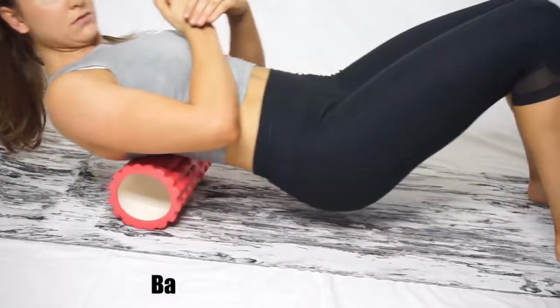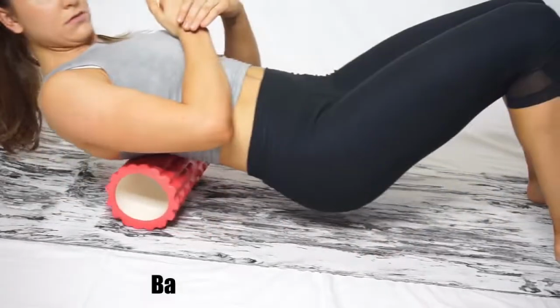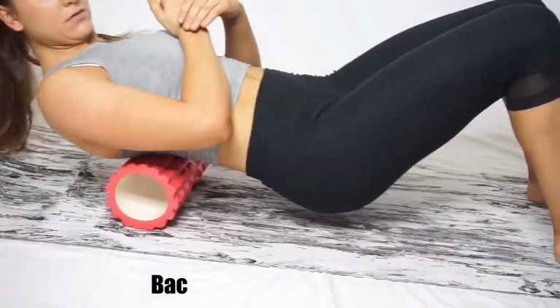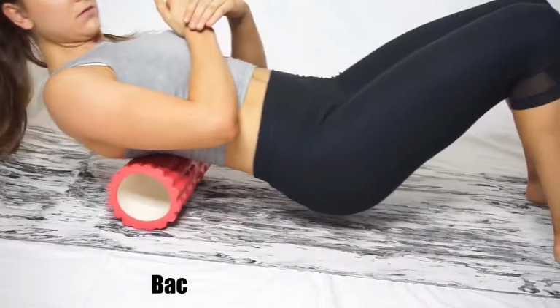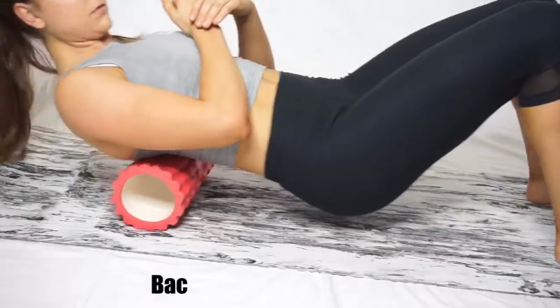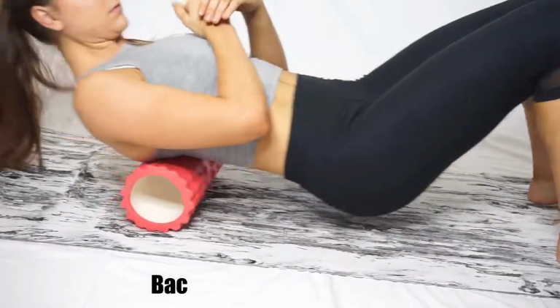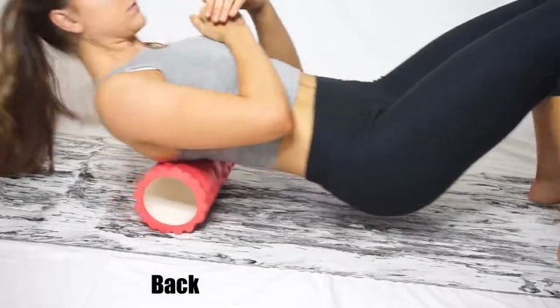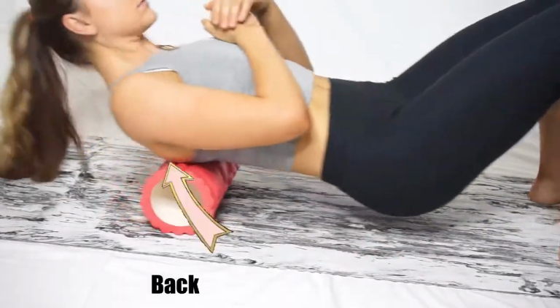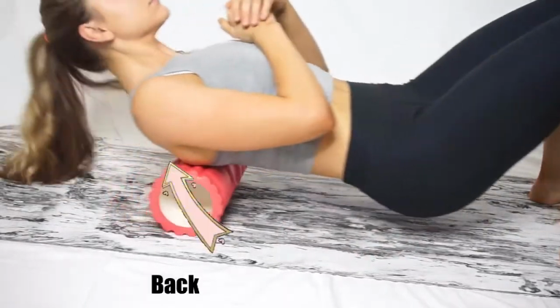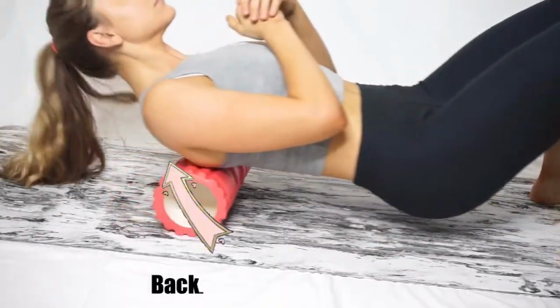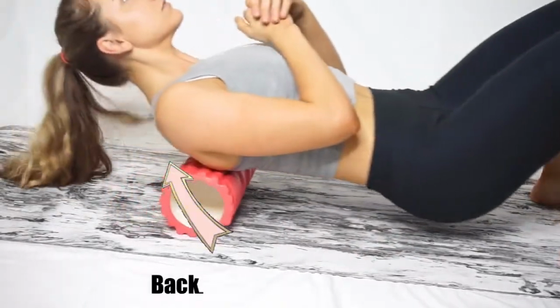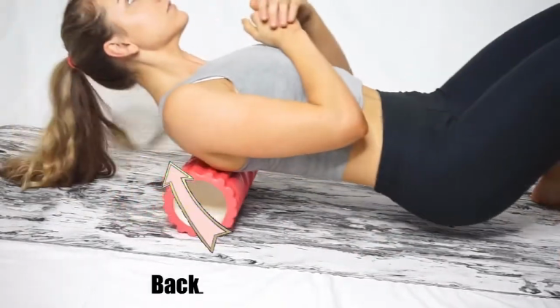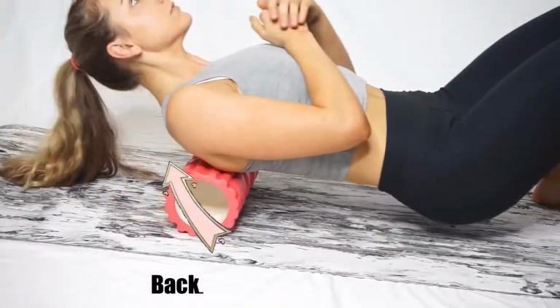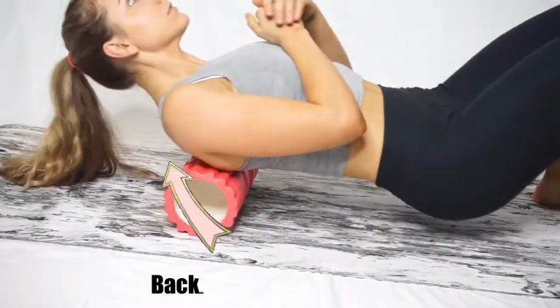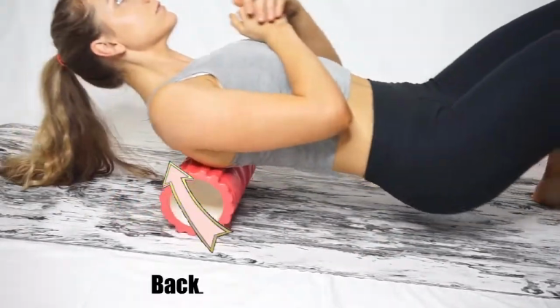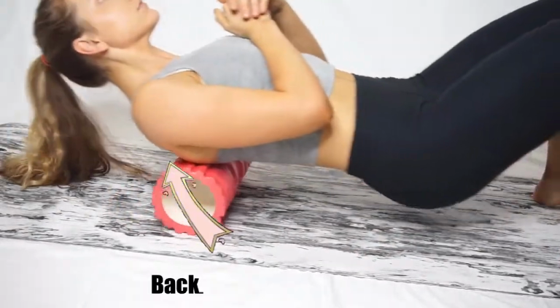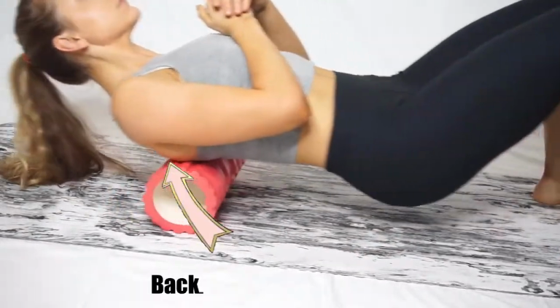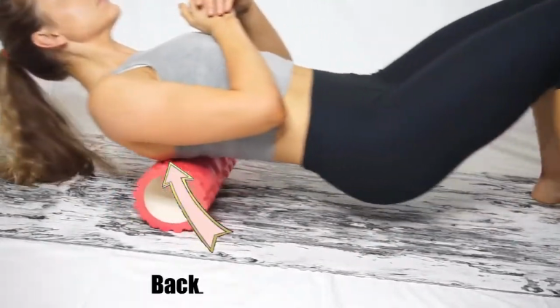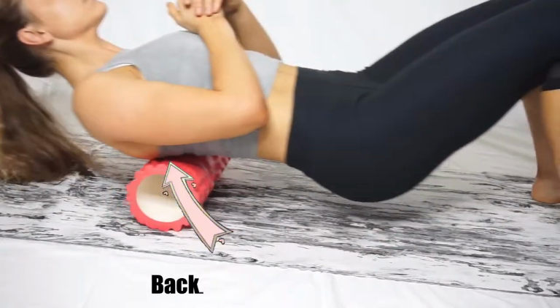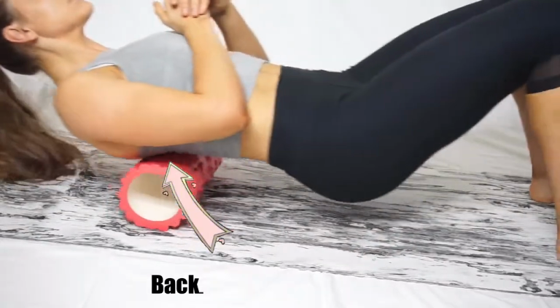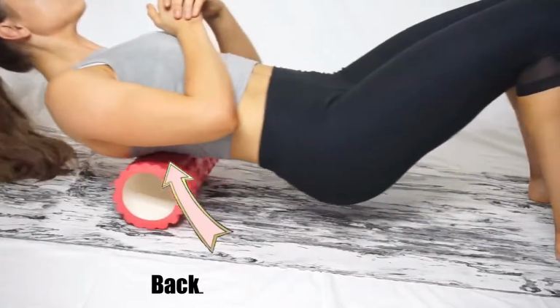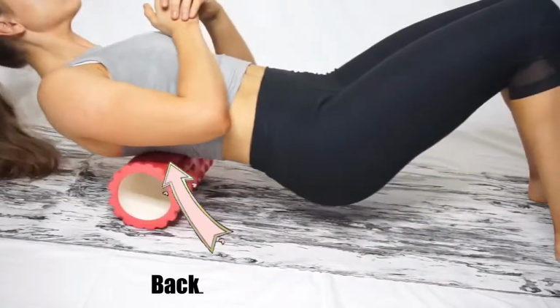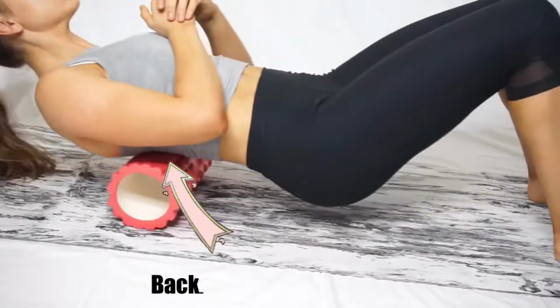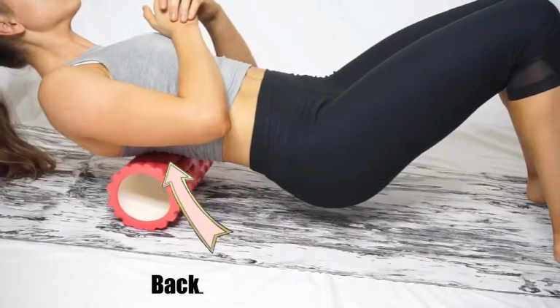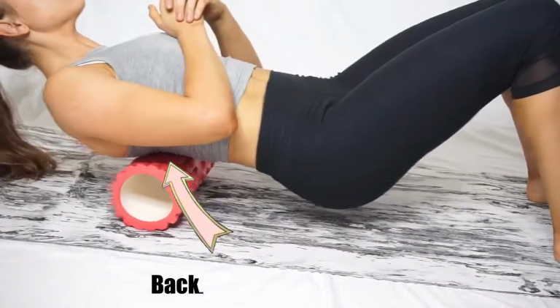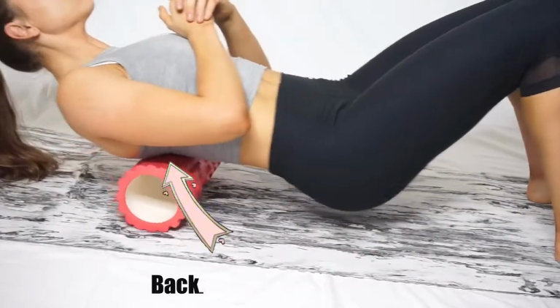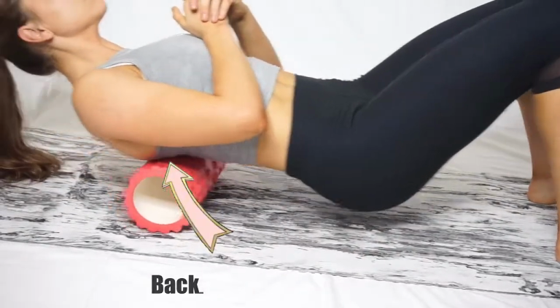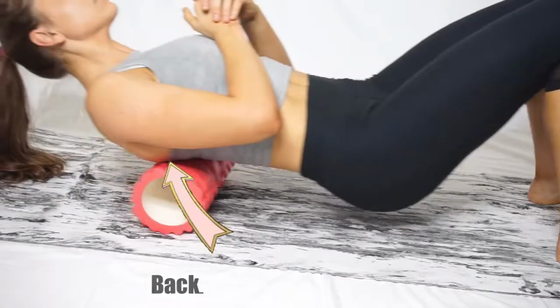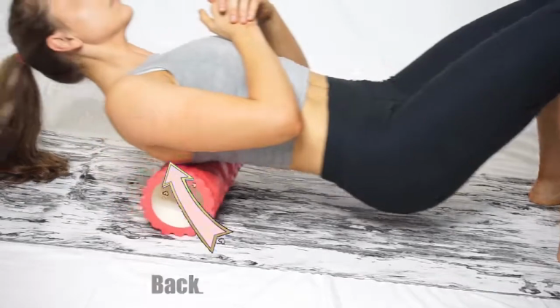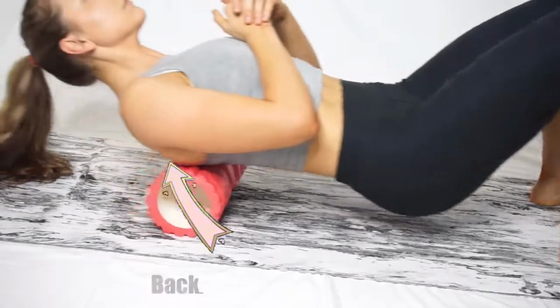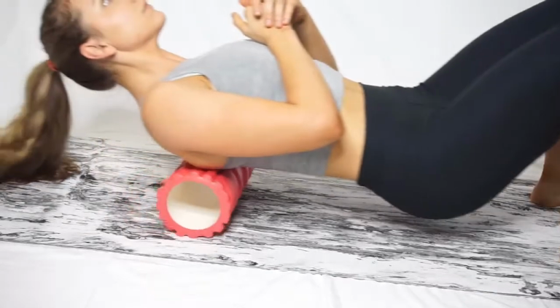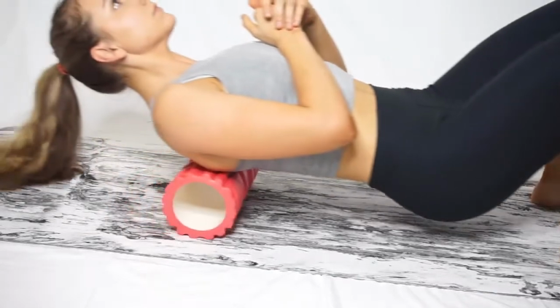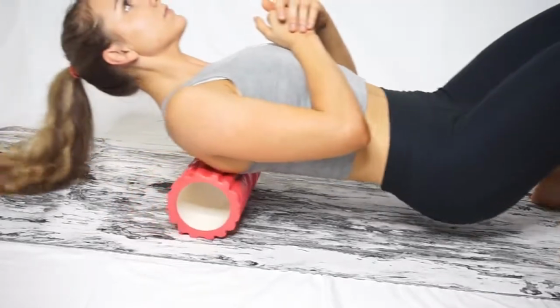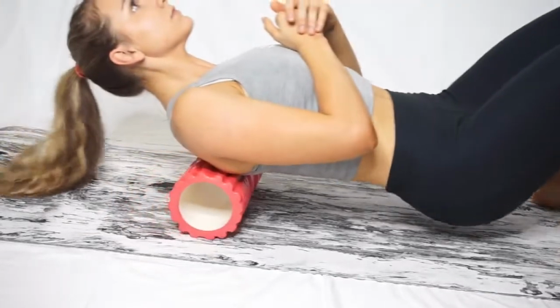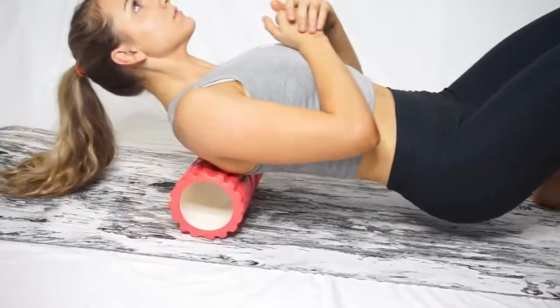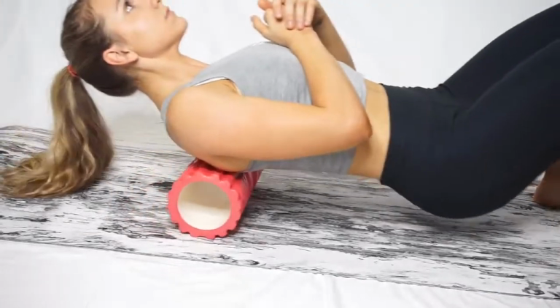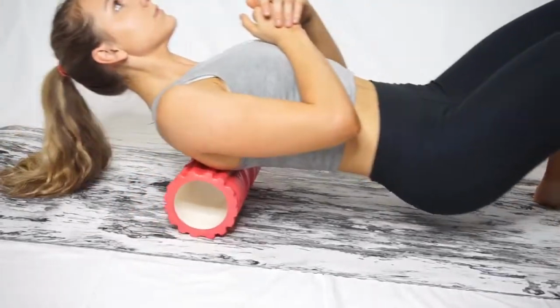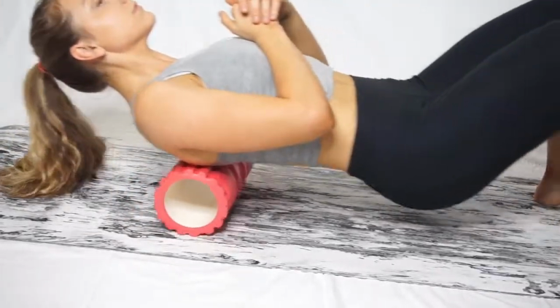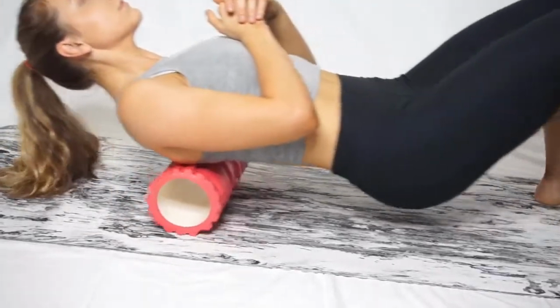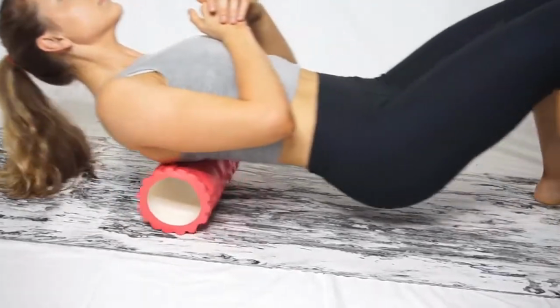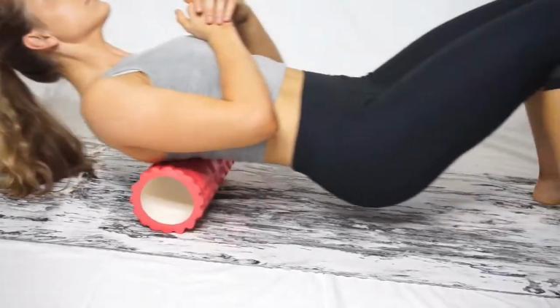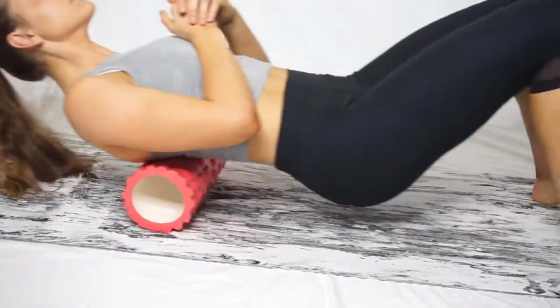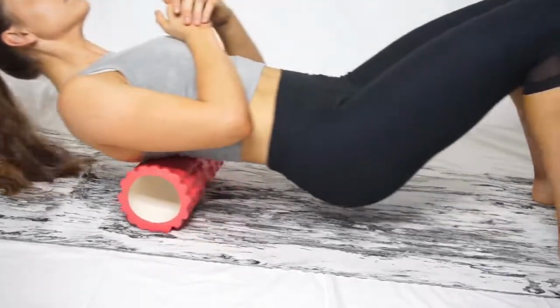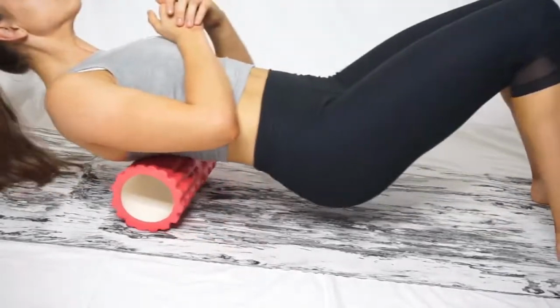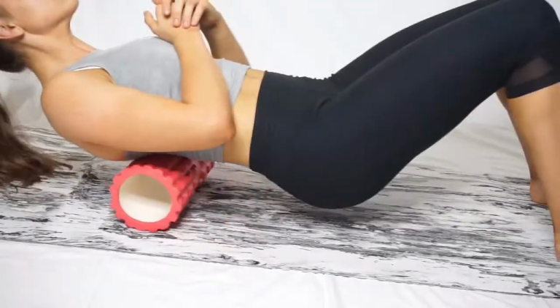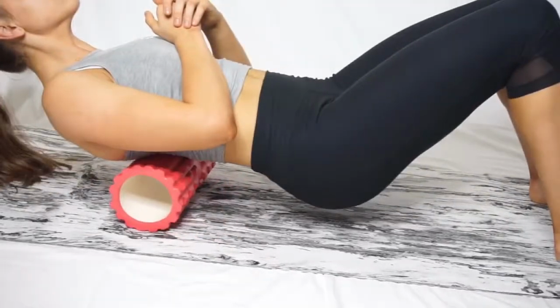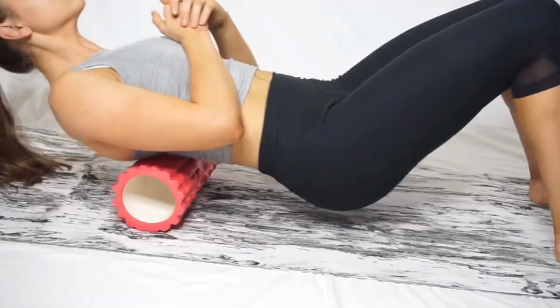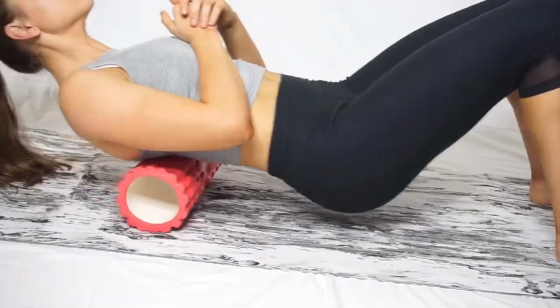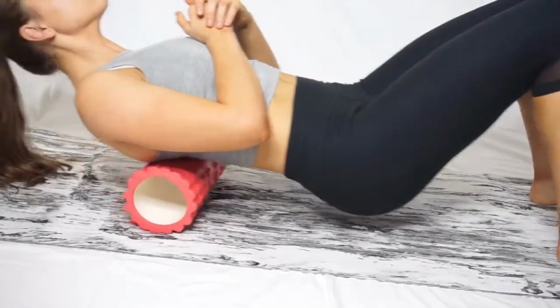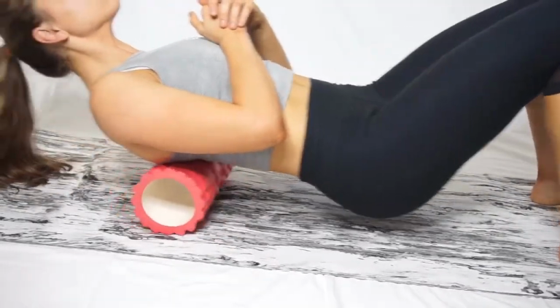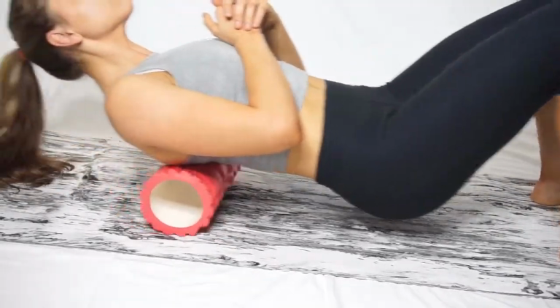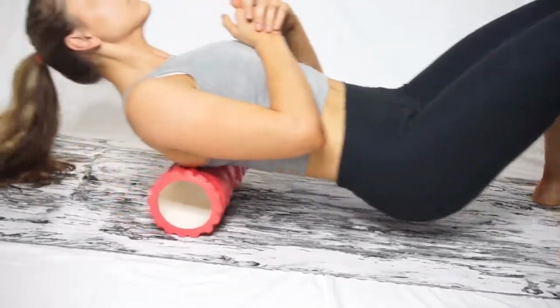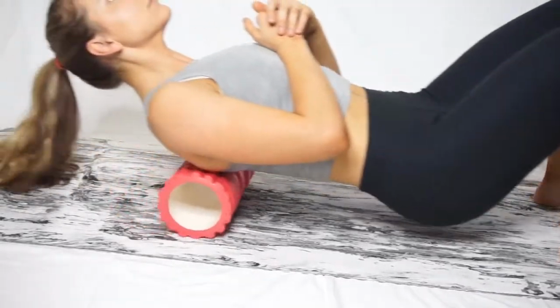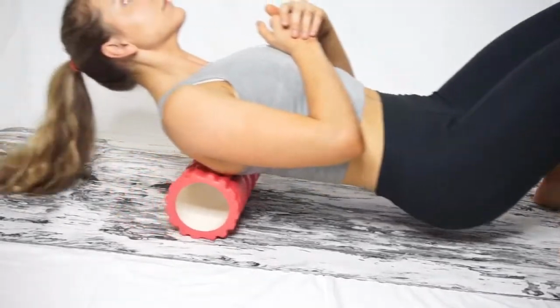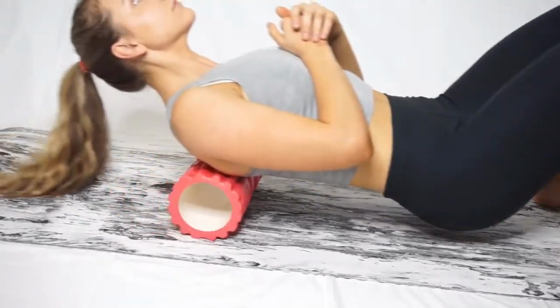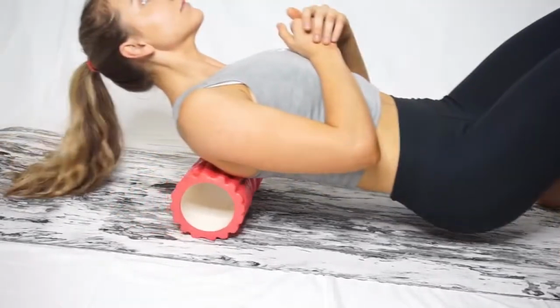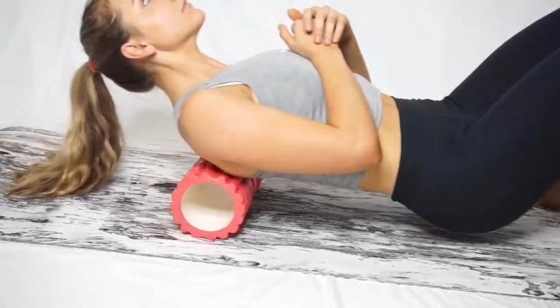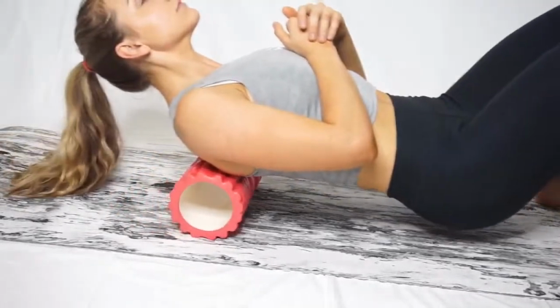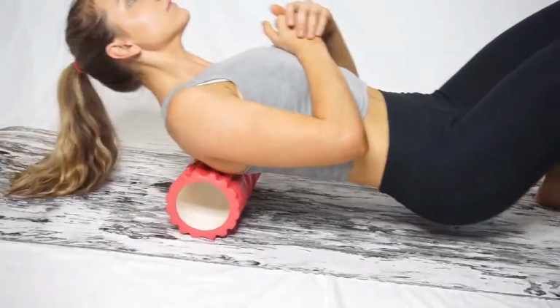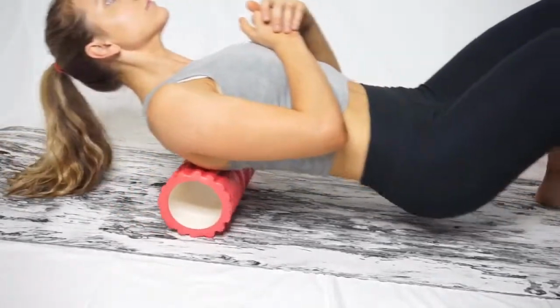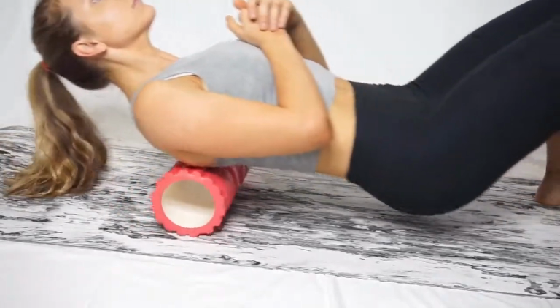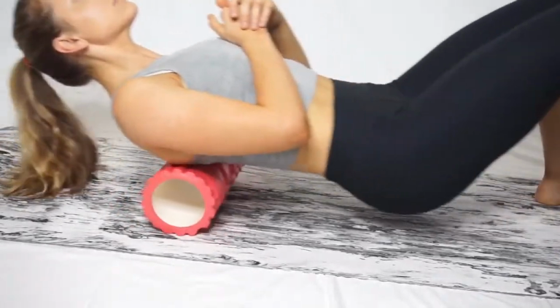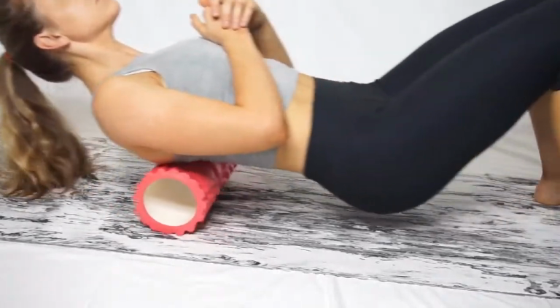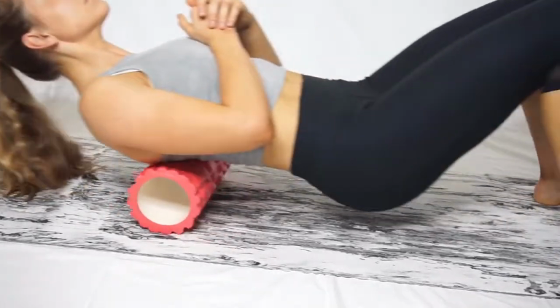The next thing is digging into our upper back to loosen tight muscles. I do not use the foam roller on my lower back, as this can cause injury.